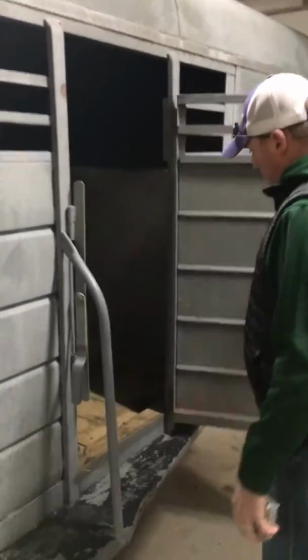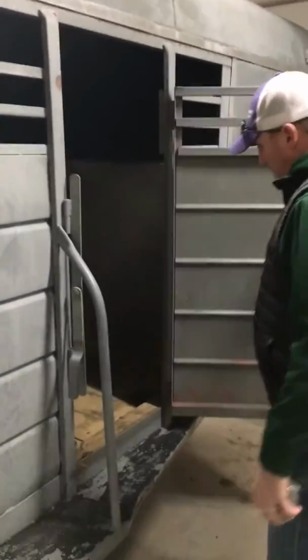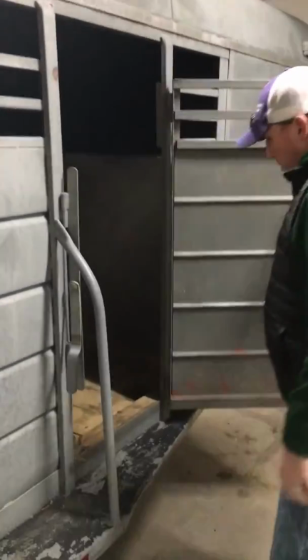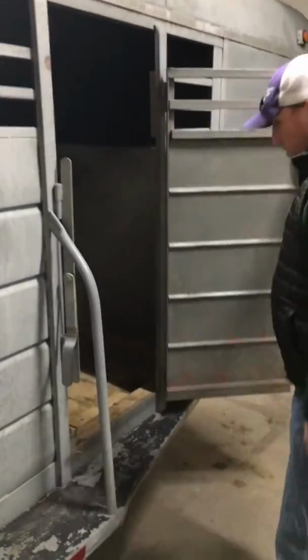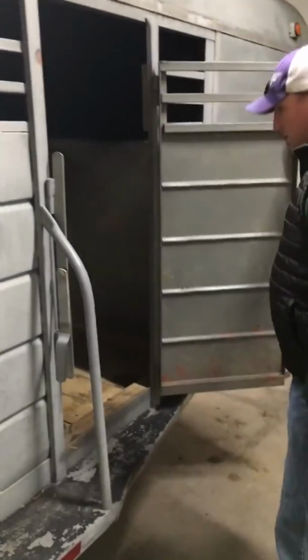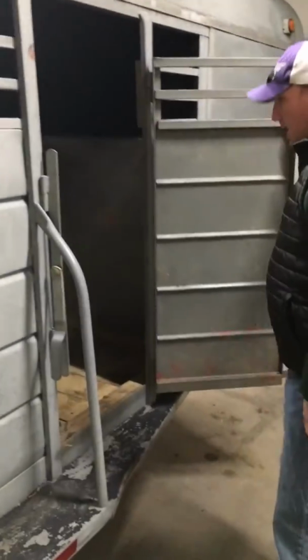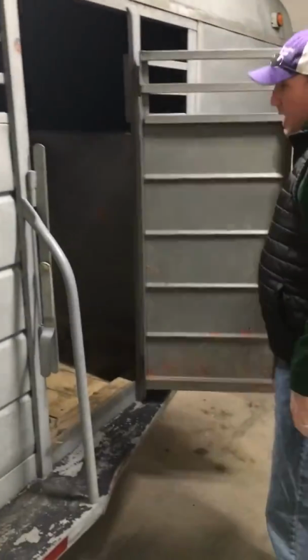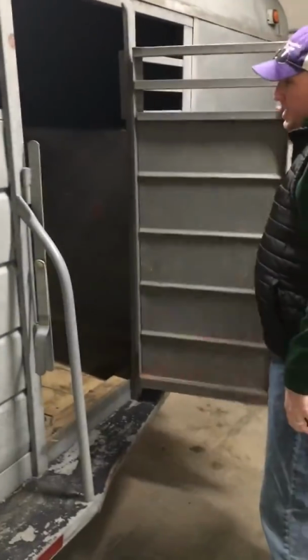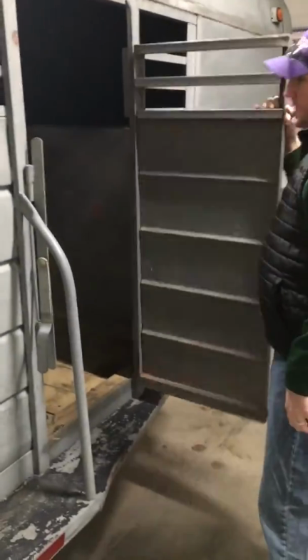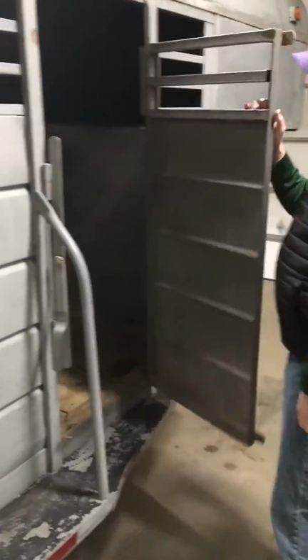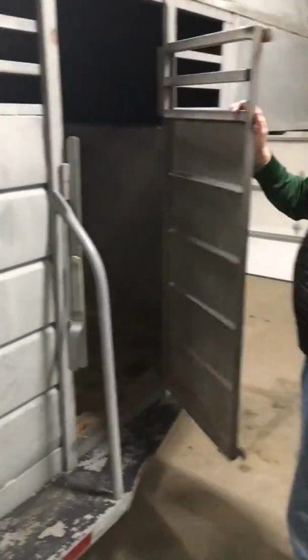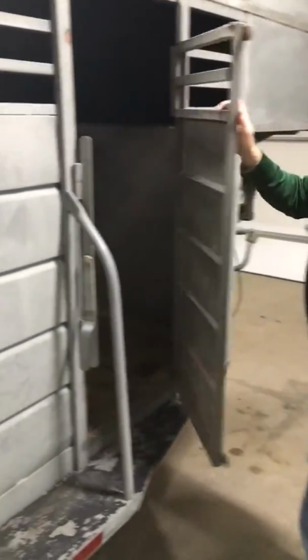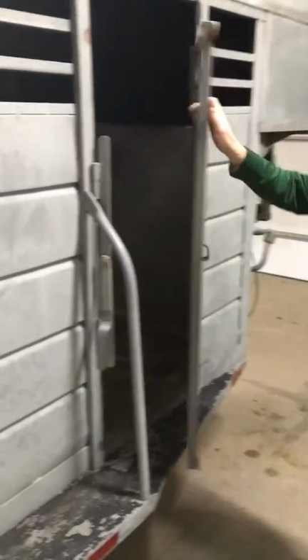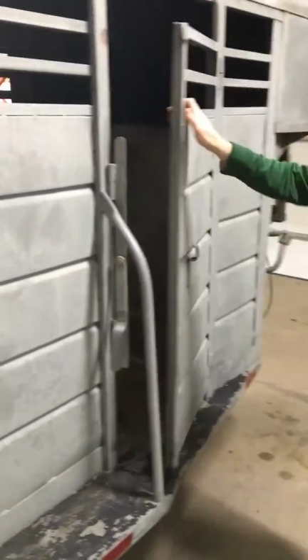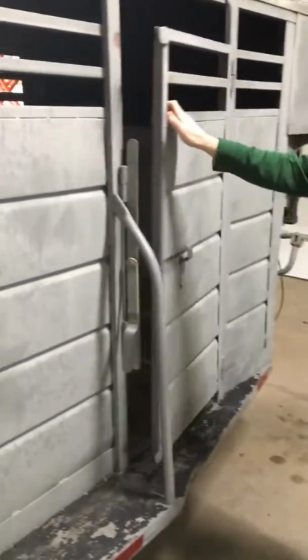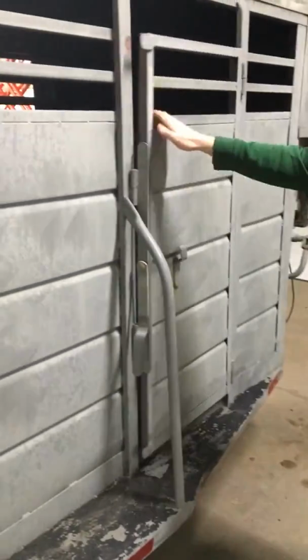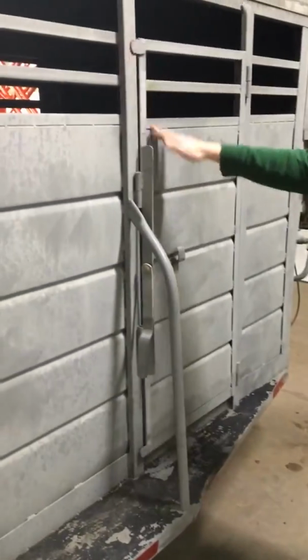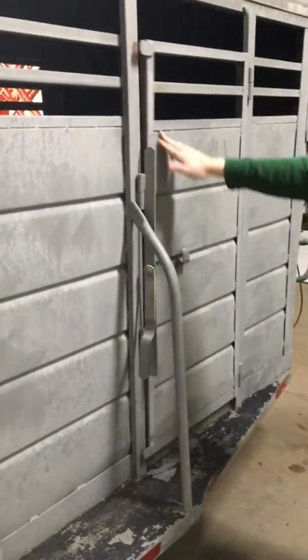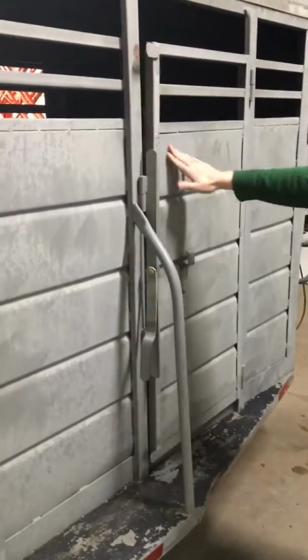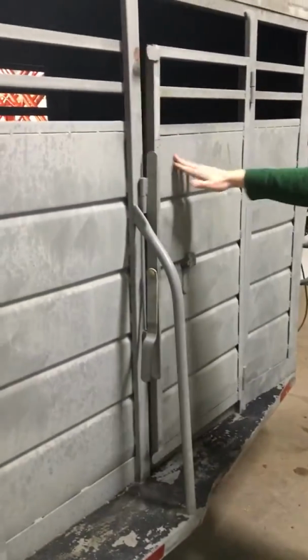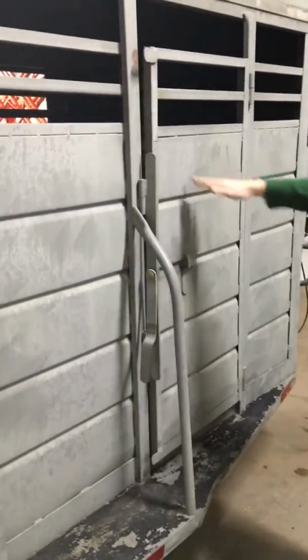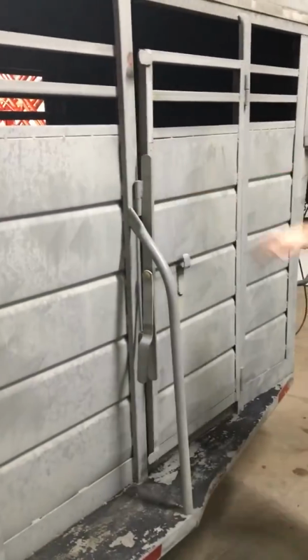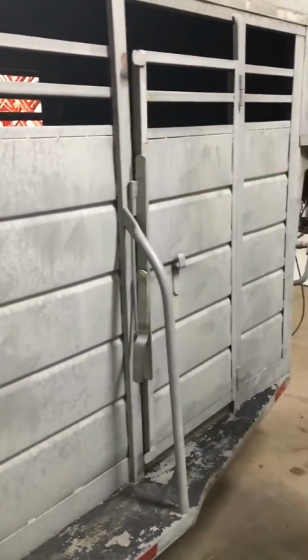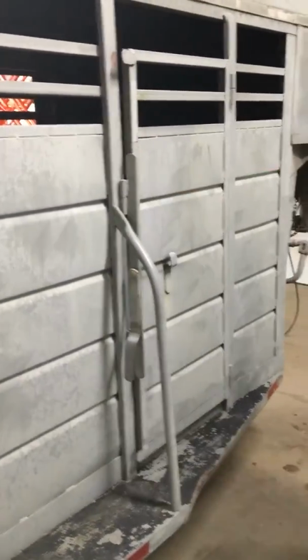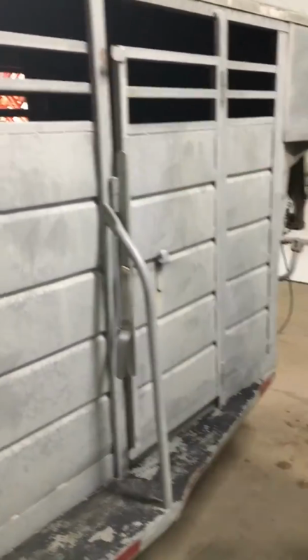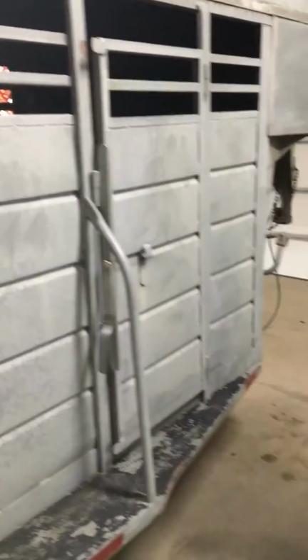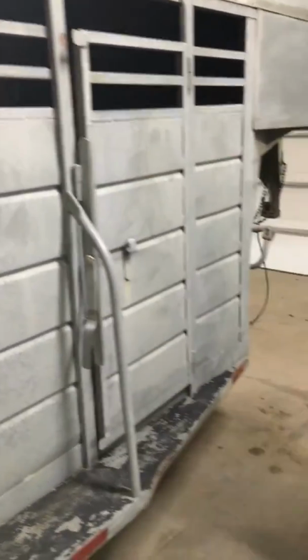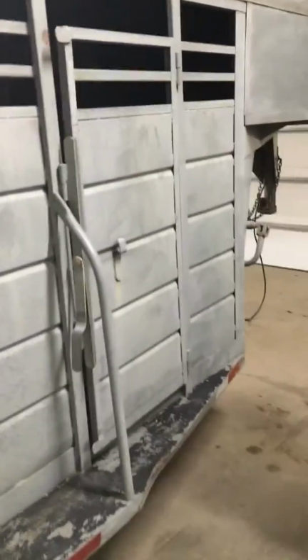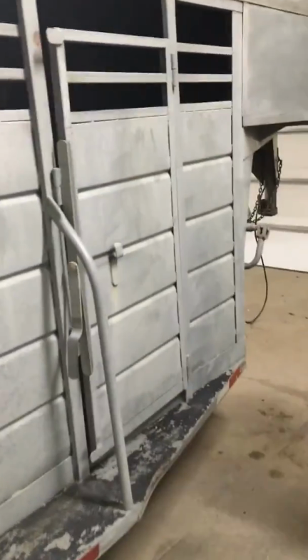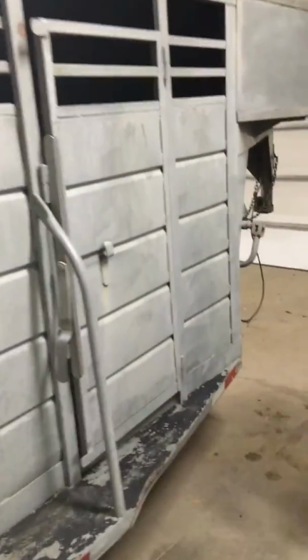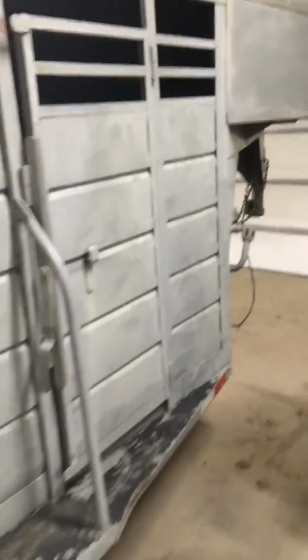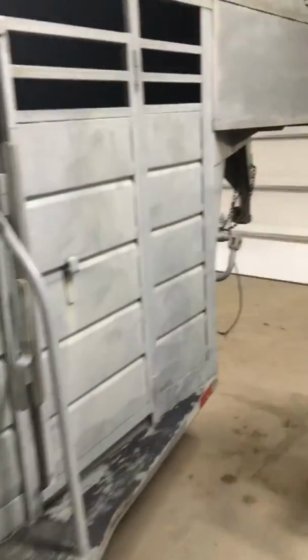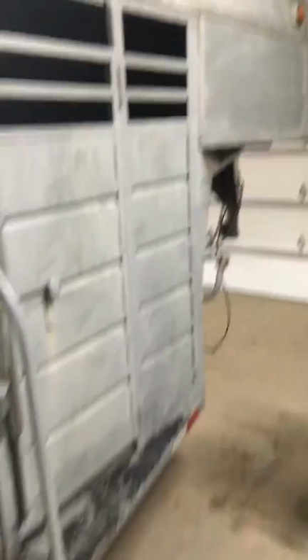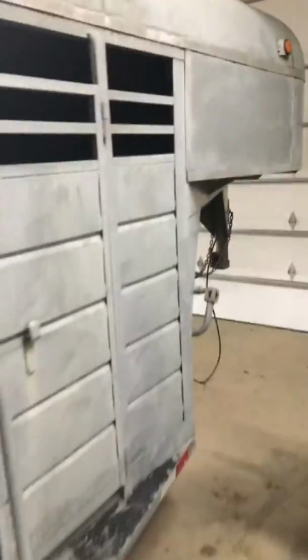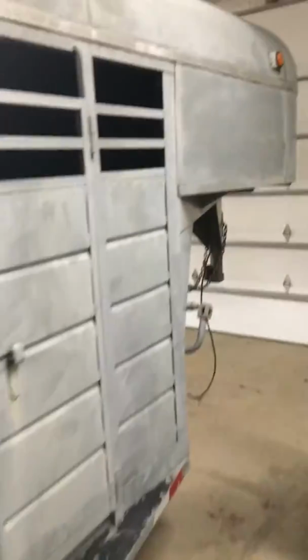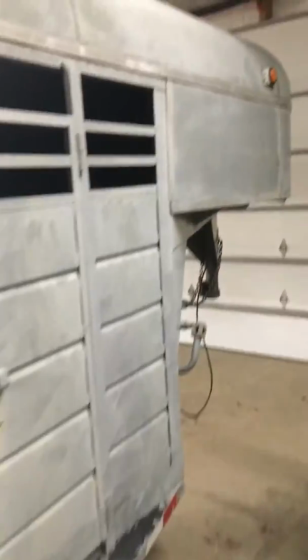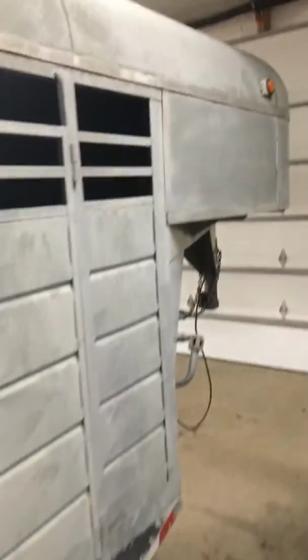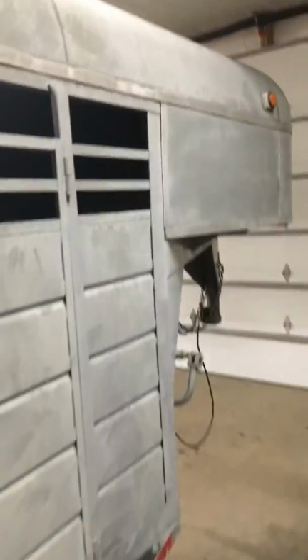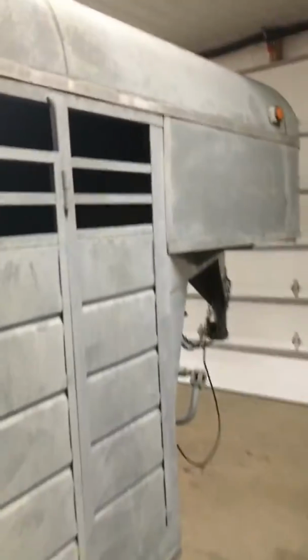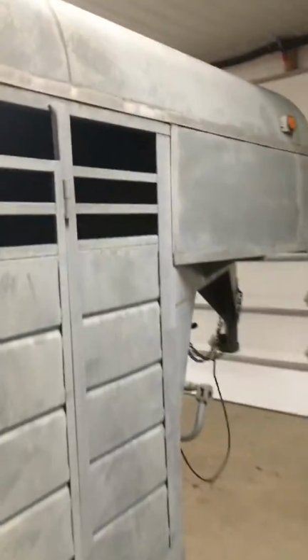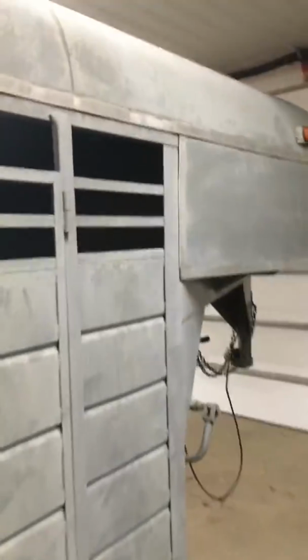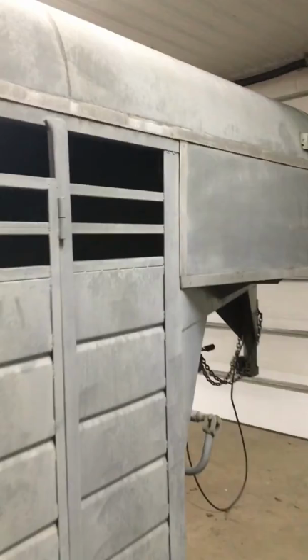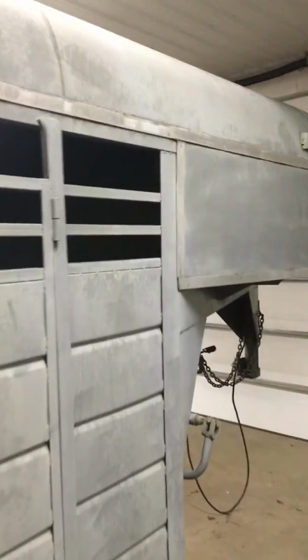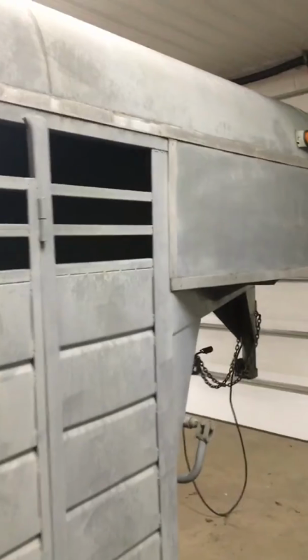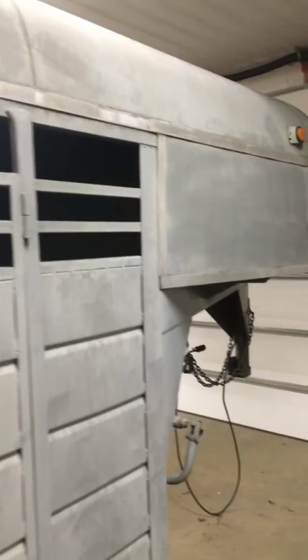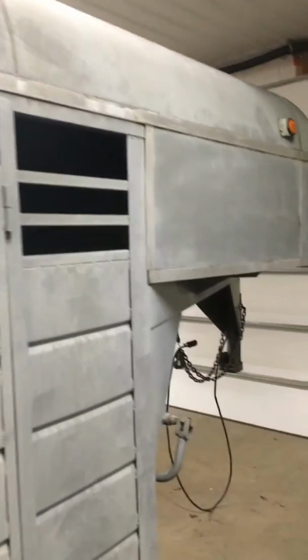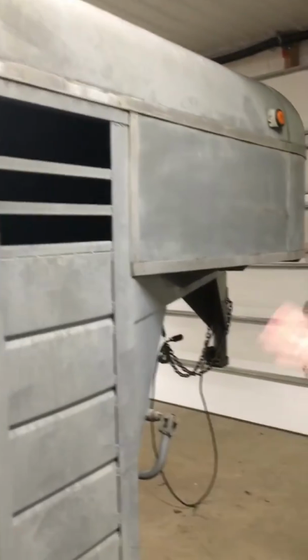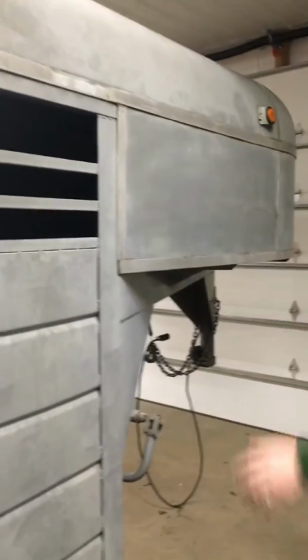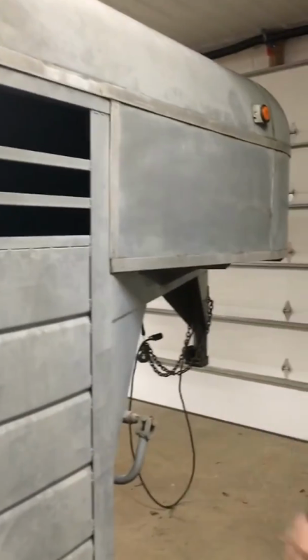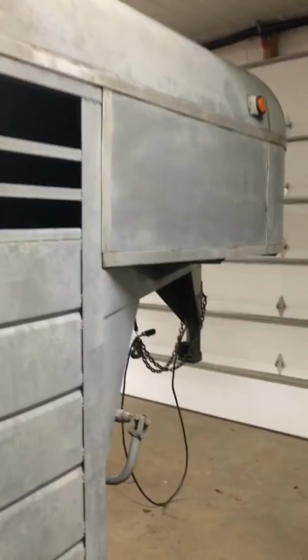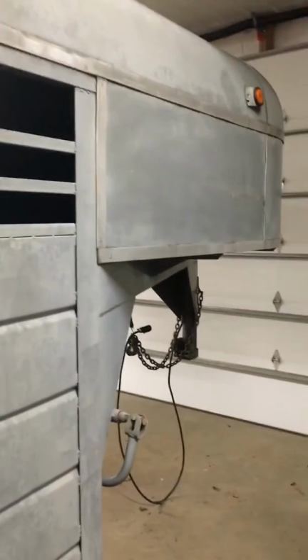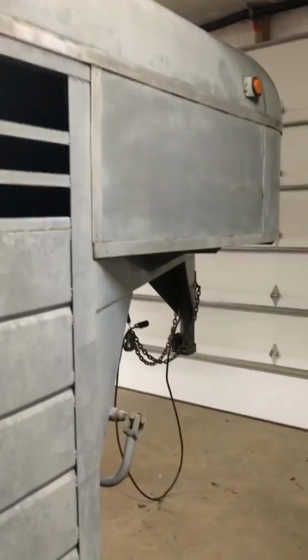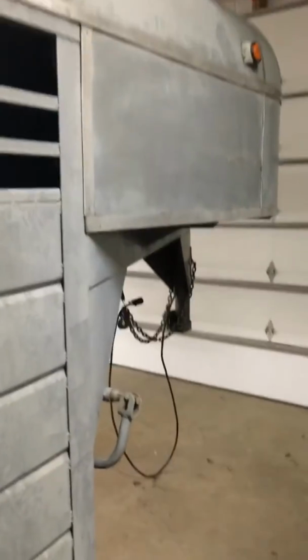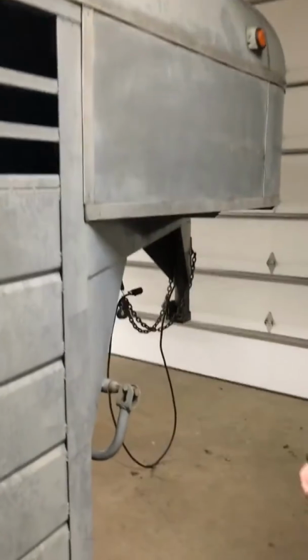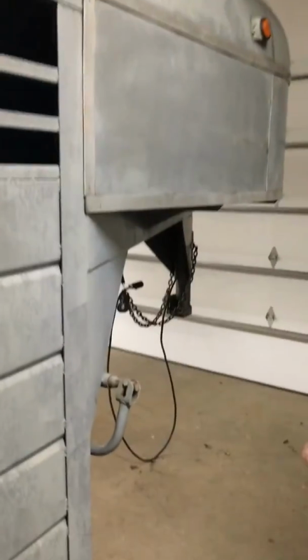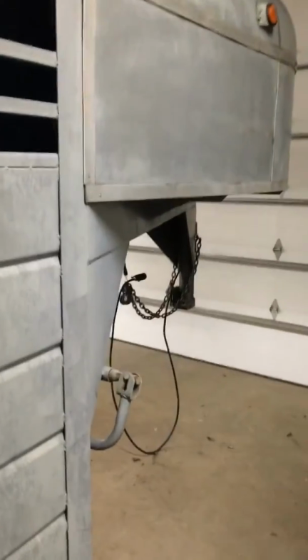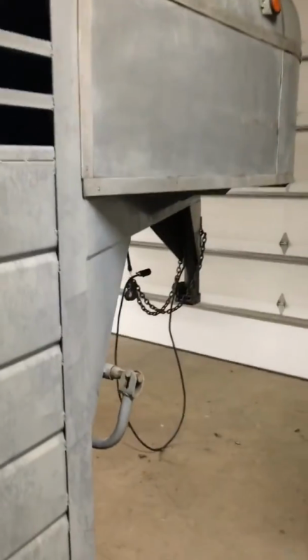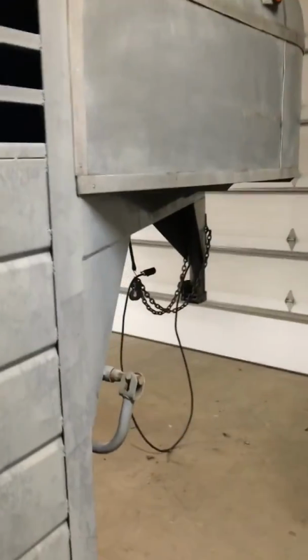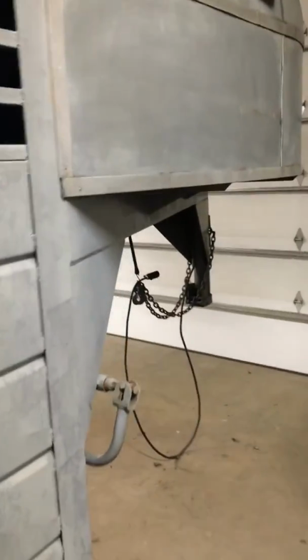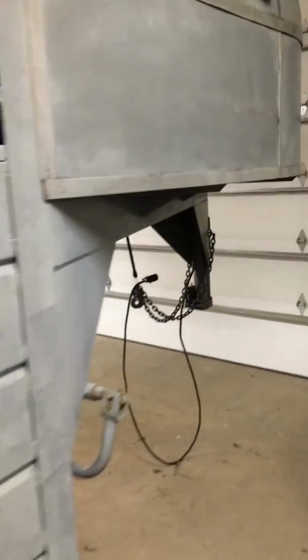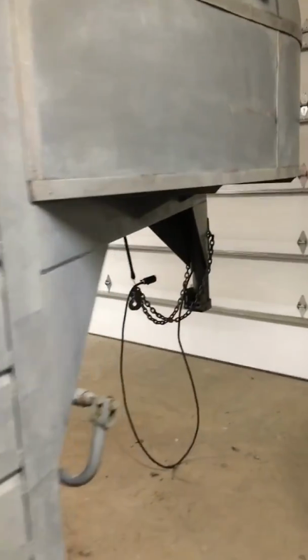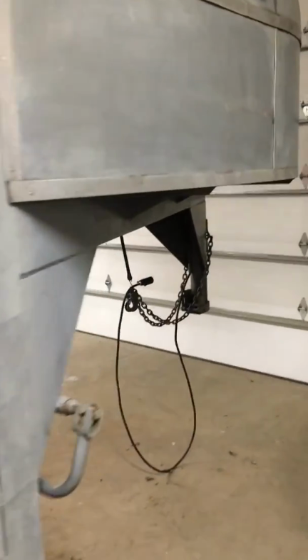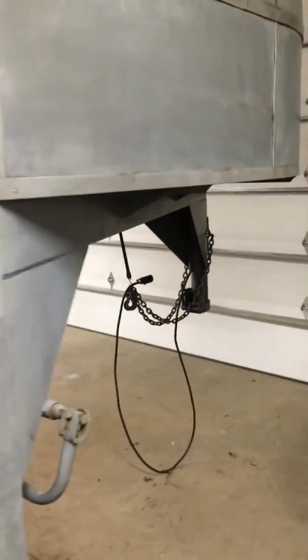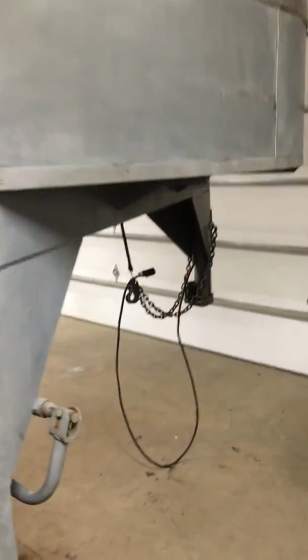Side escape door. Same way over here. Lights — everything works like they should.